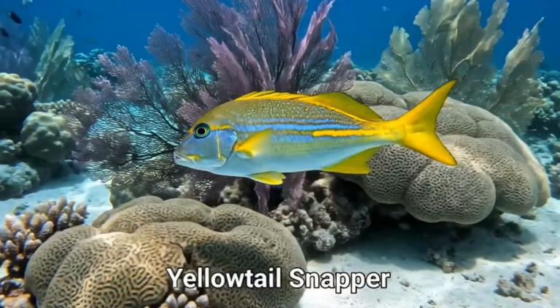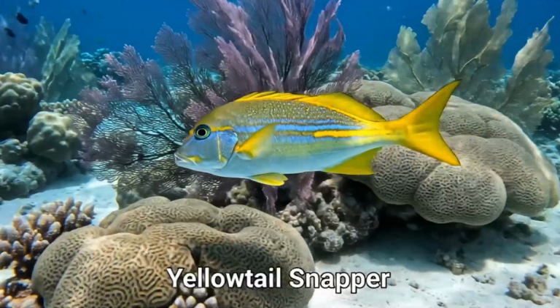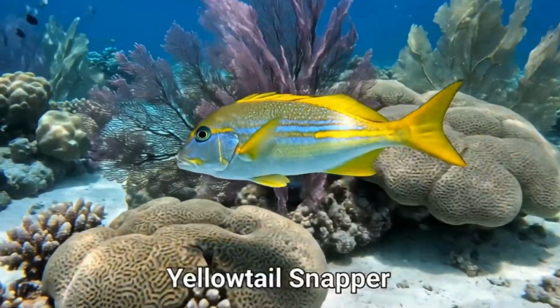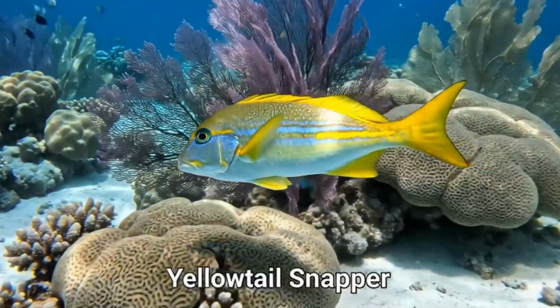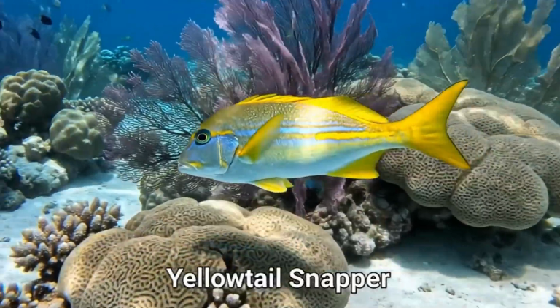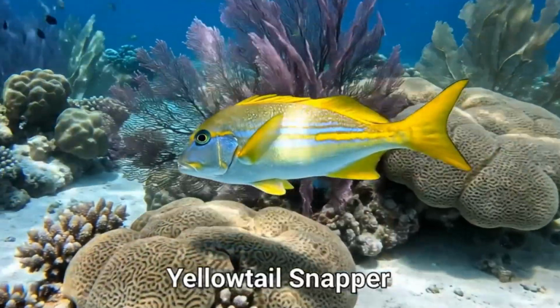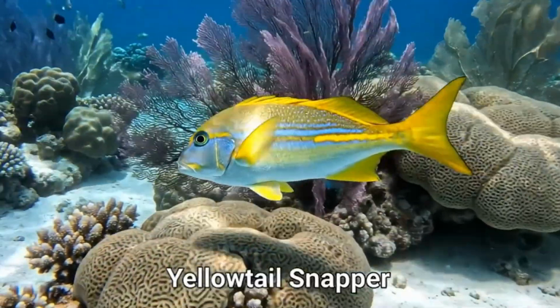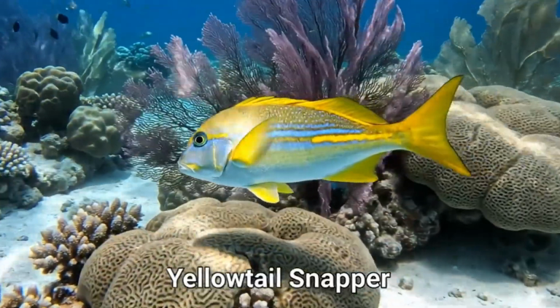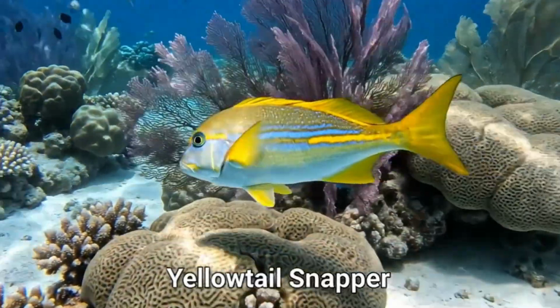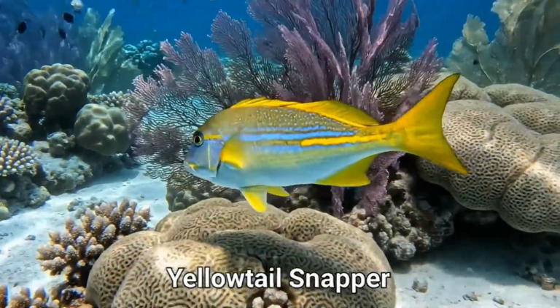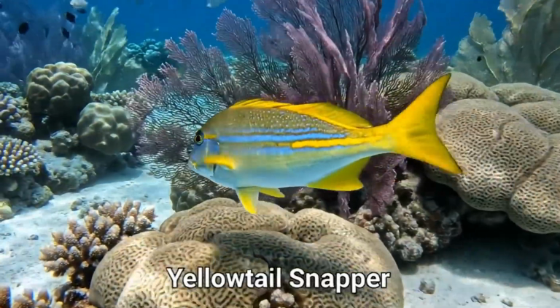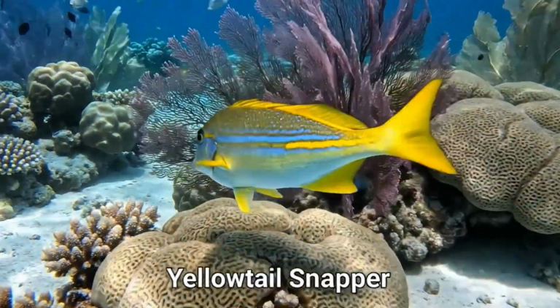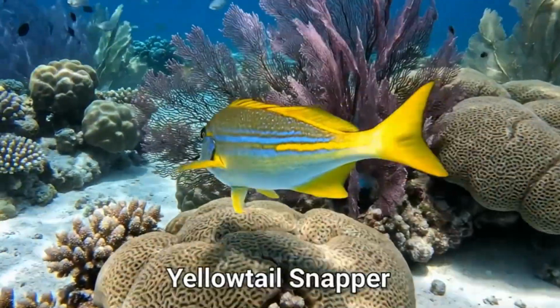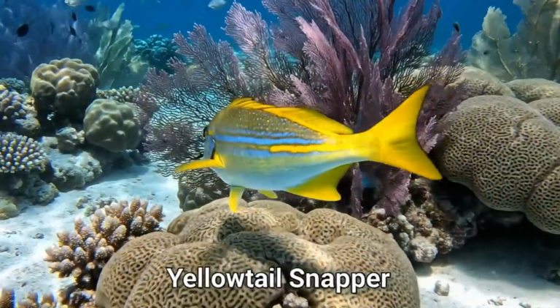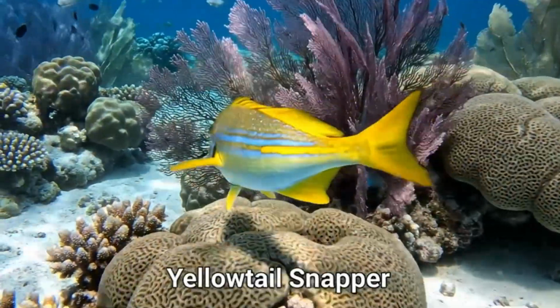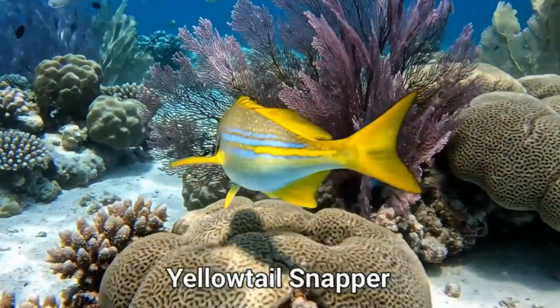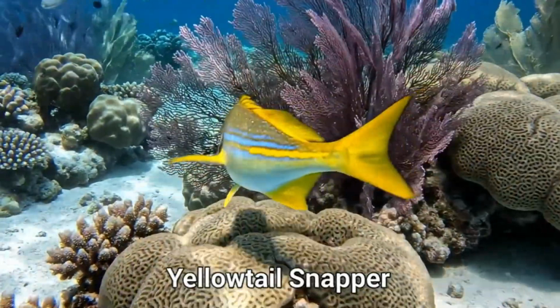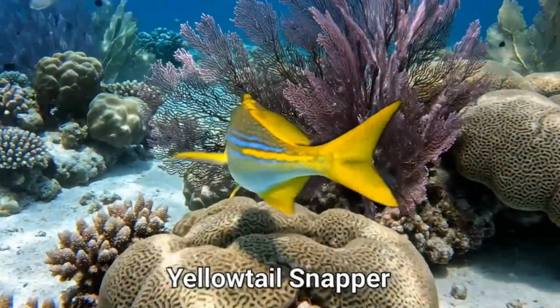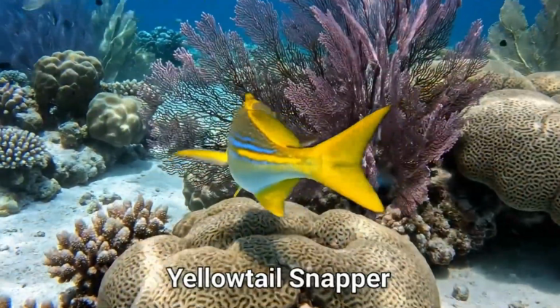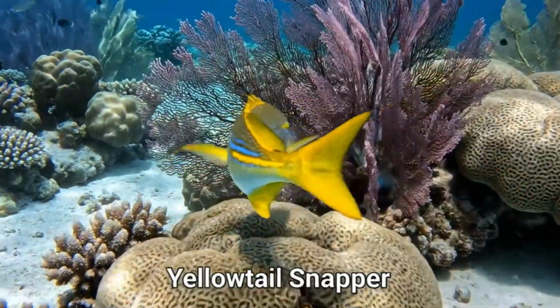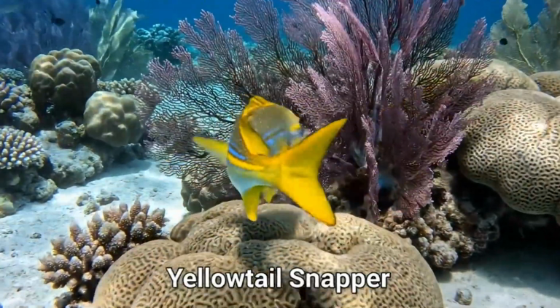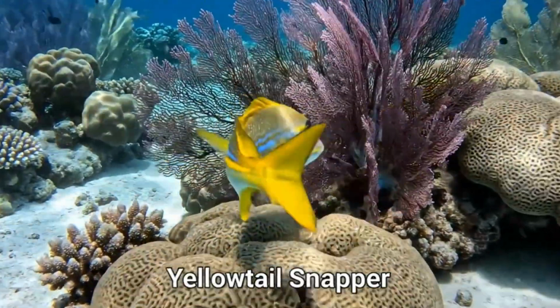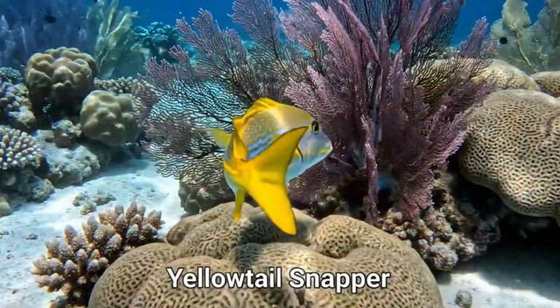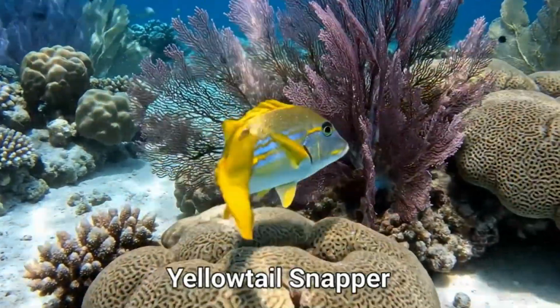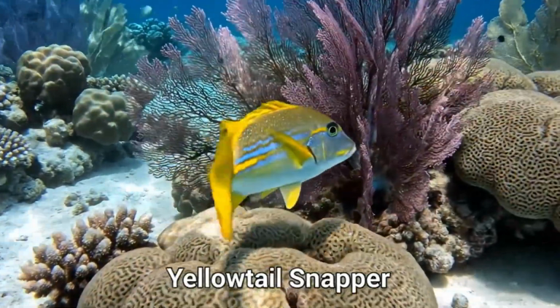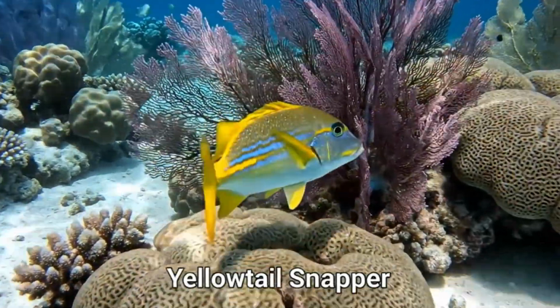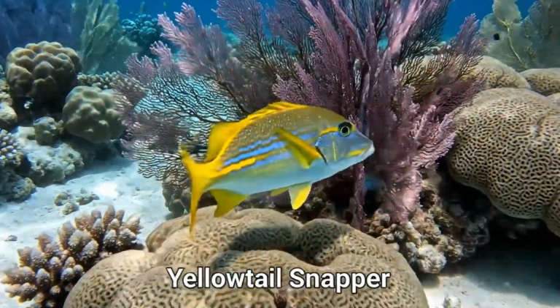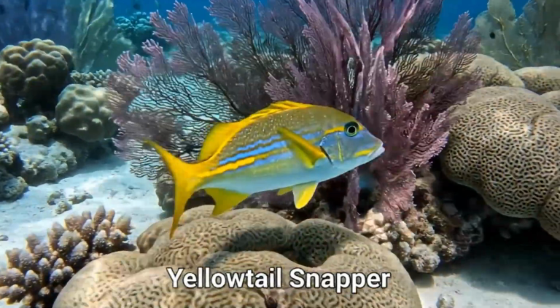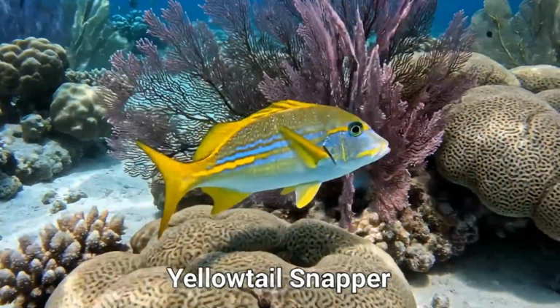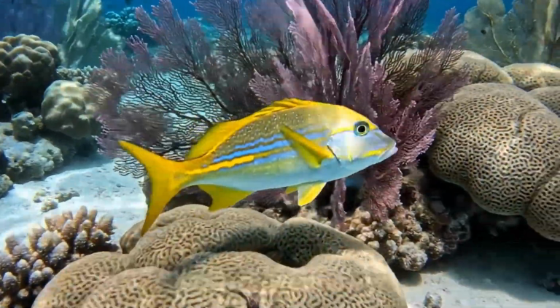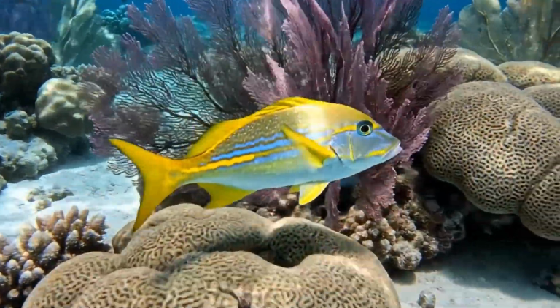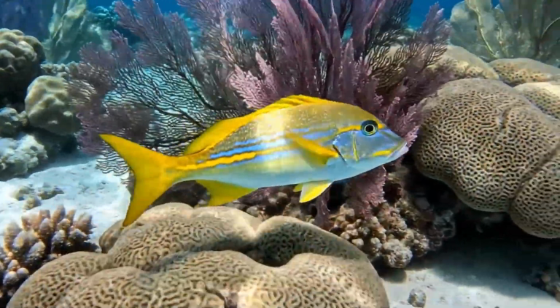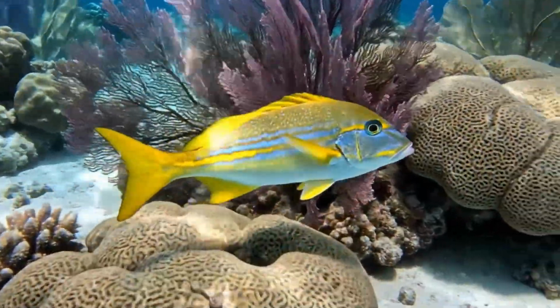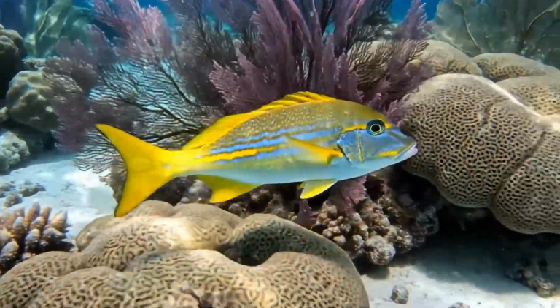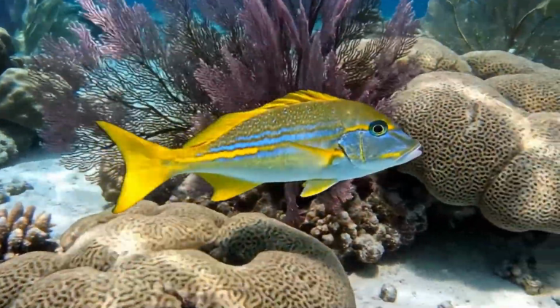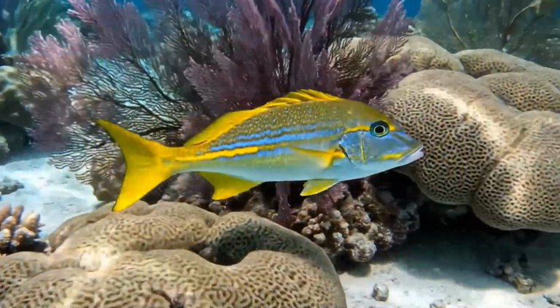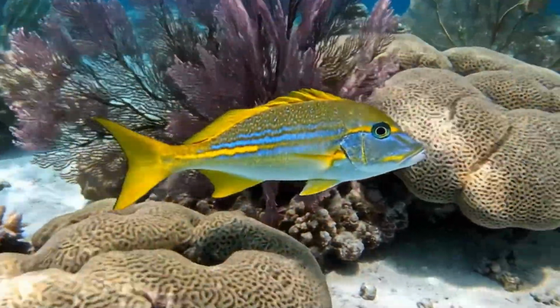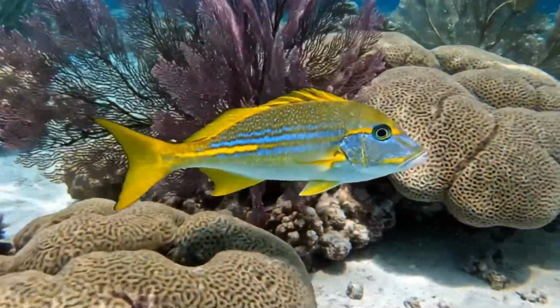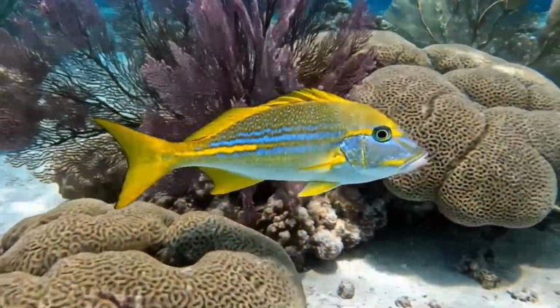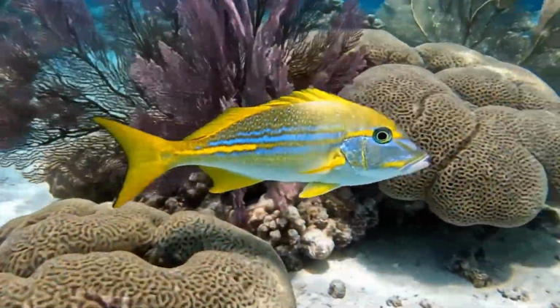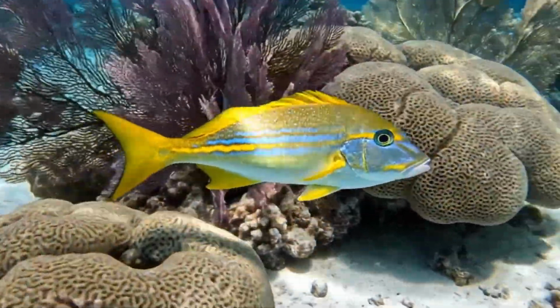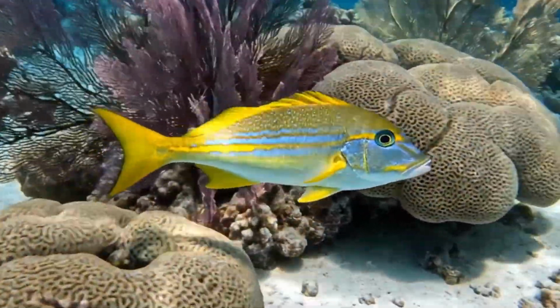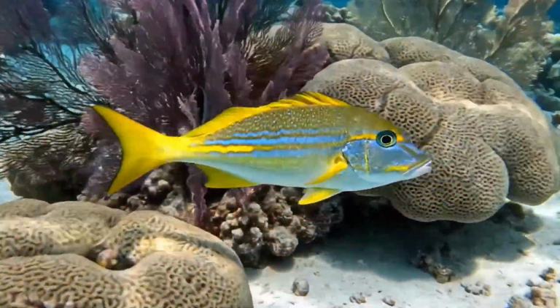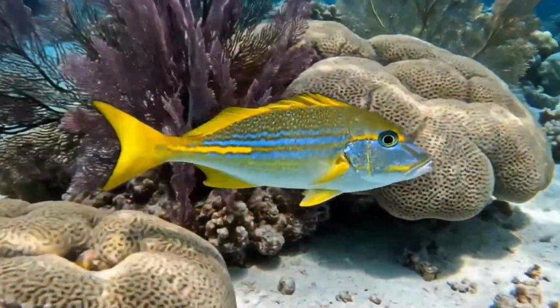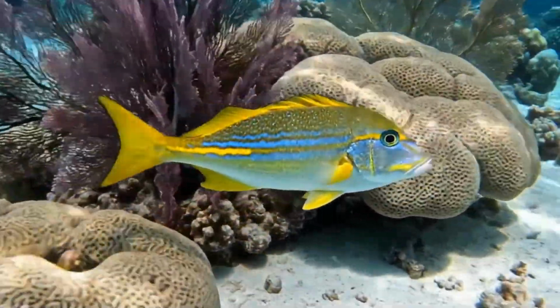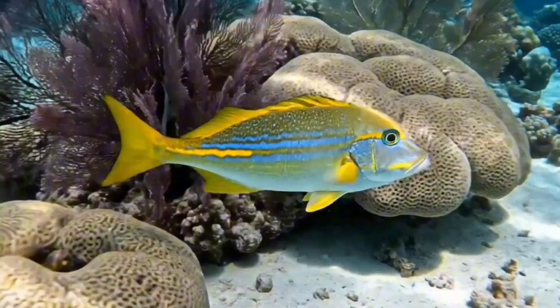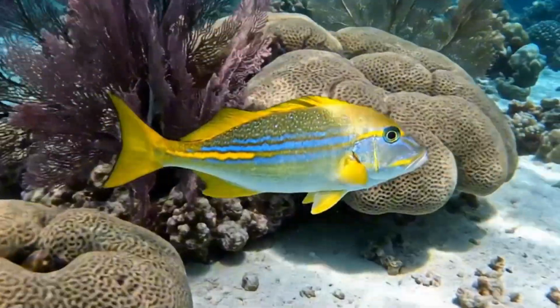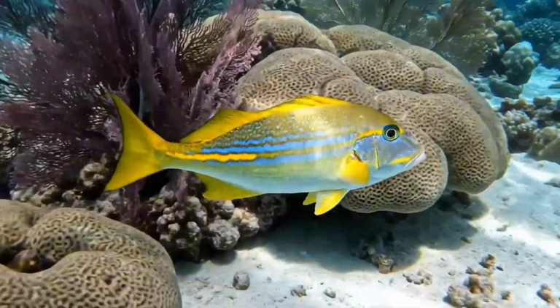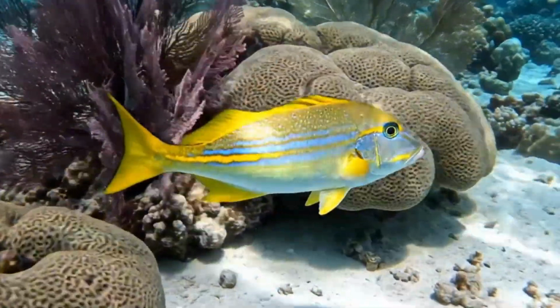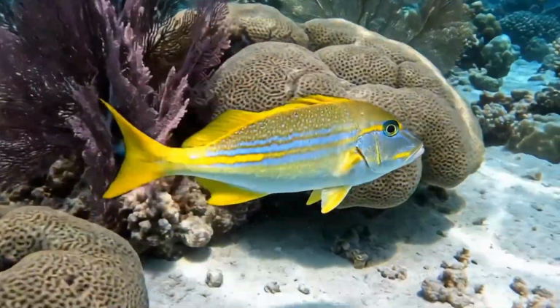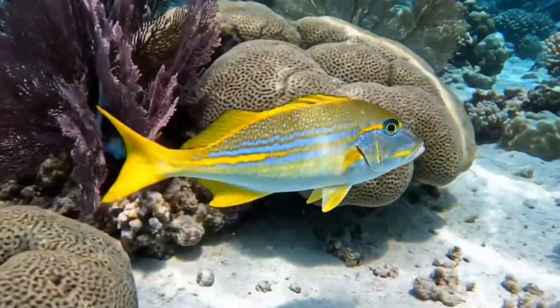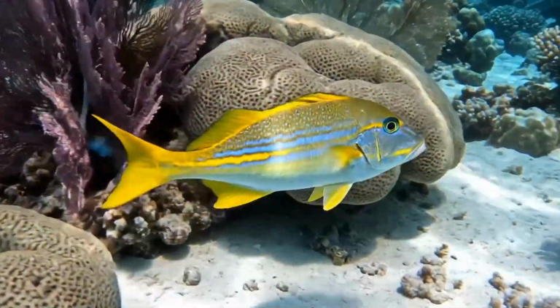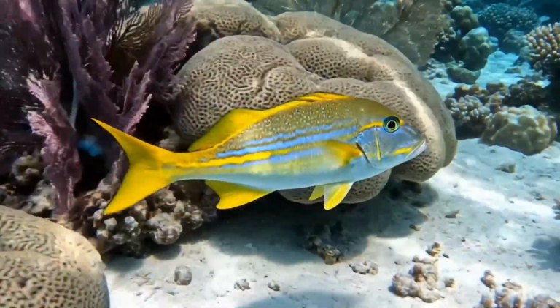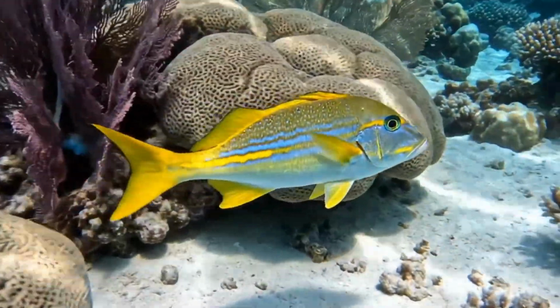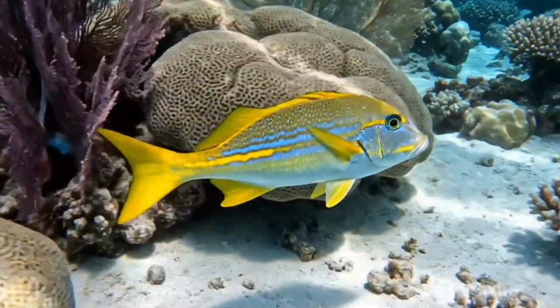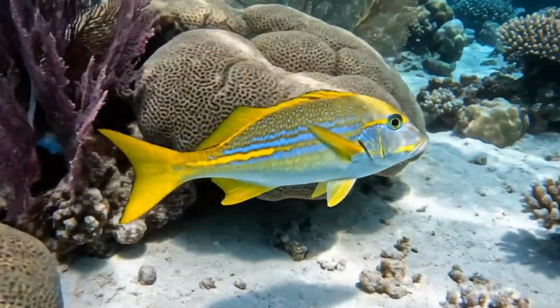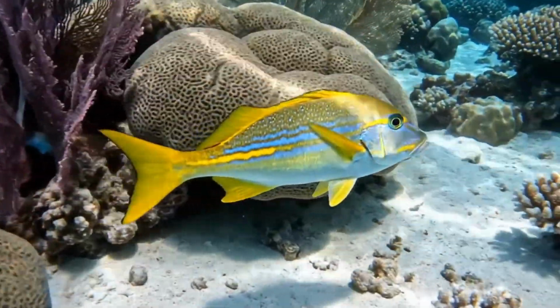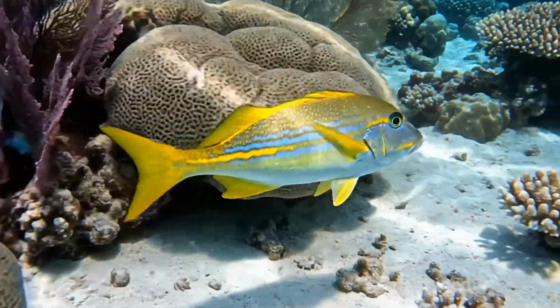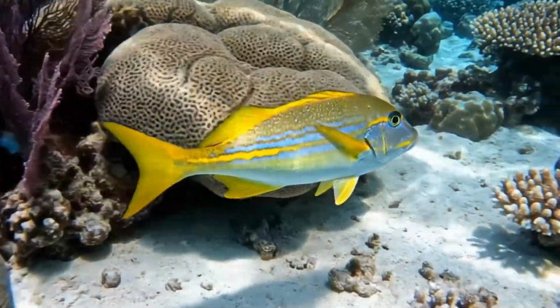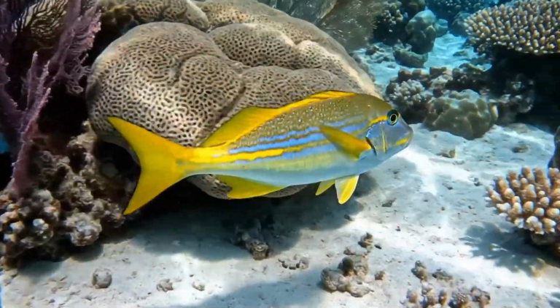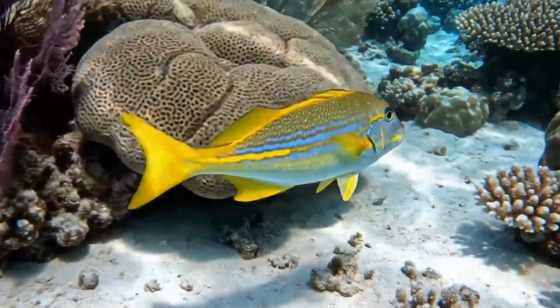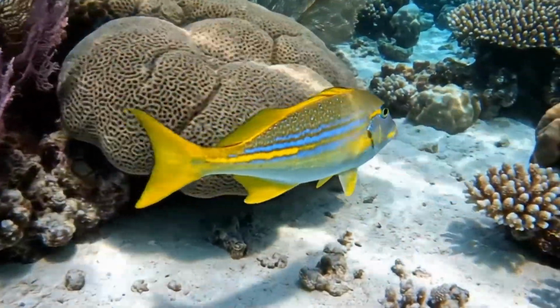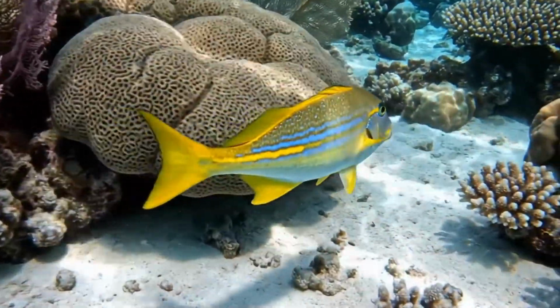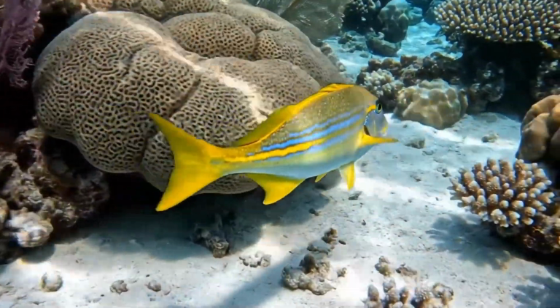Meet the yellowtail snapper. It's yellow with a blue tail, swimming in warm coastal waters of the Atlantic.